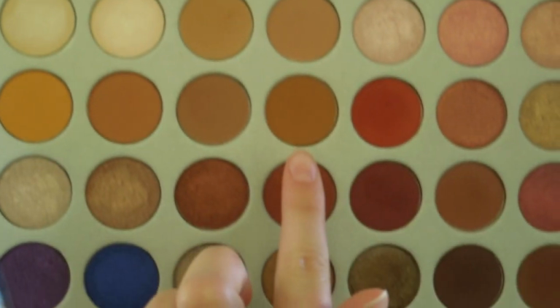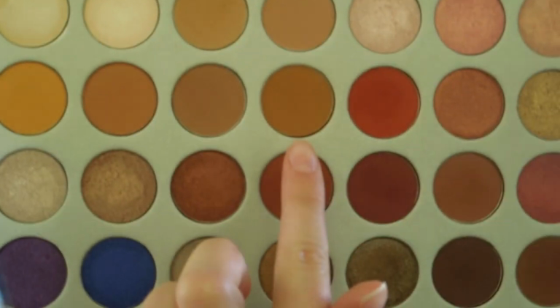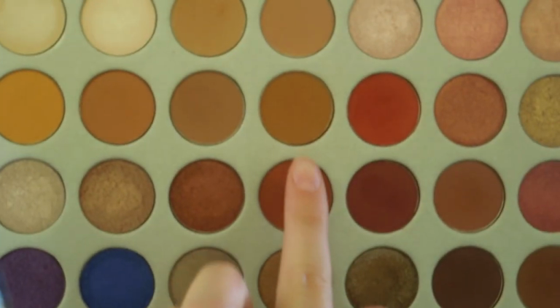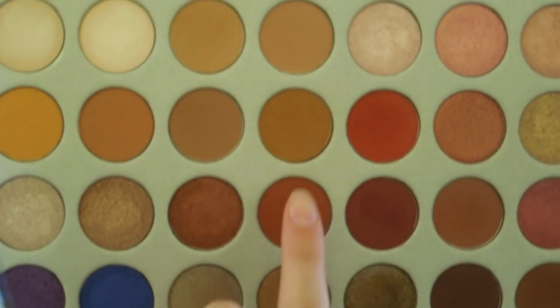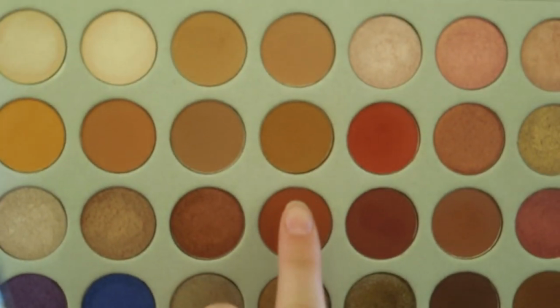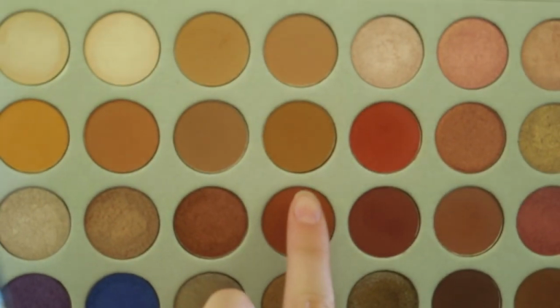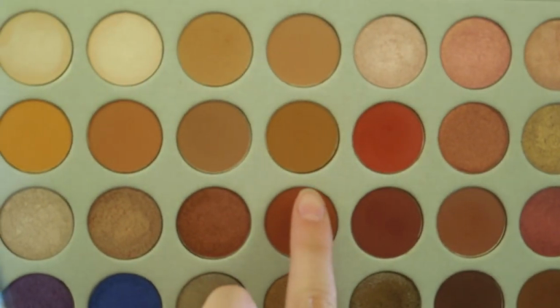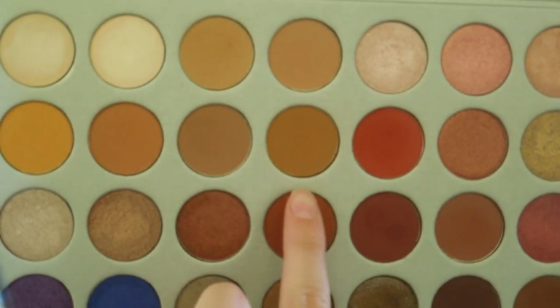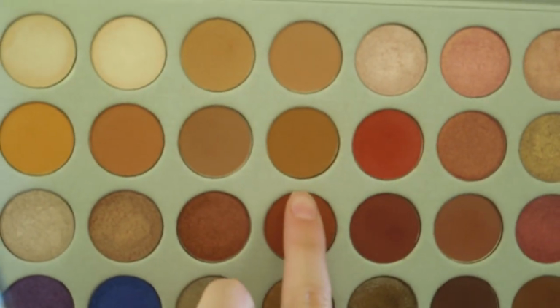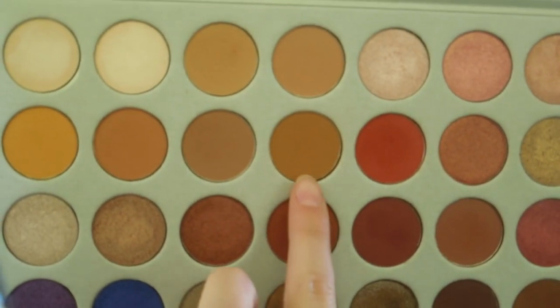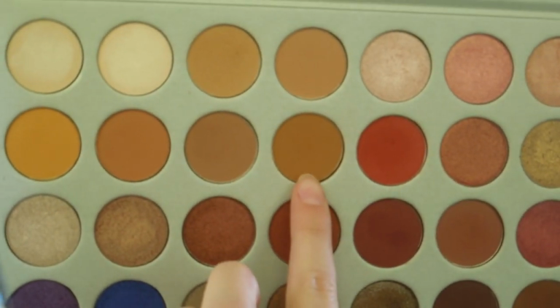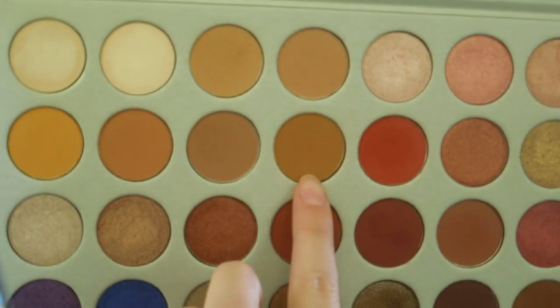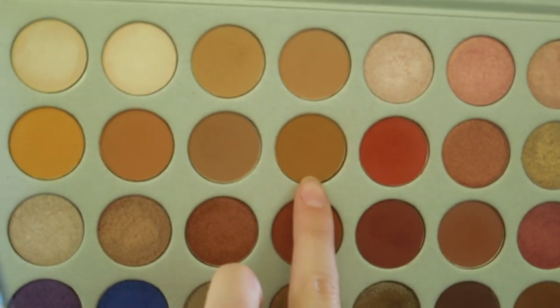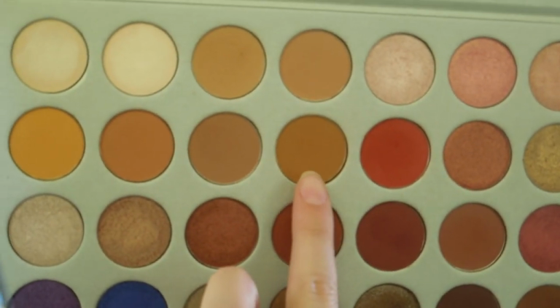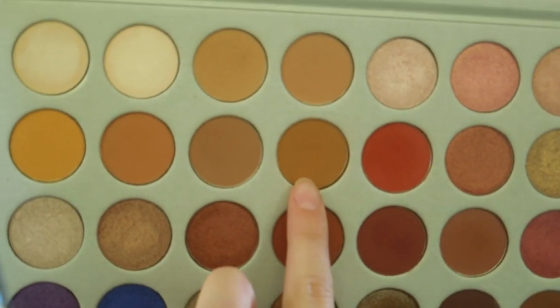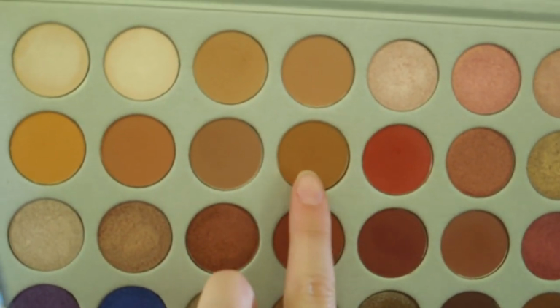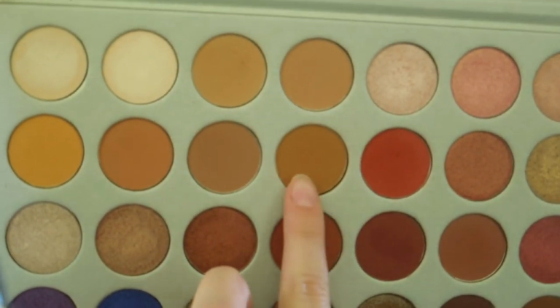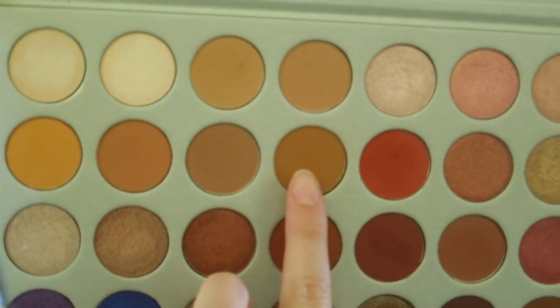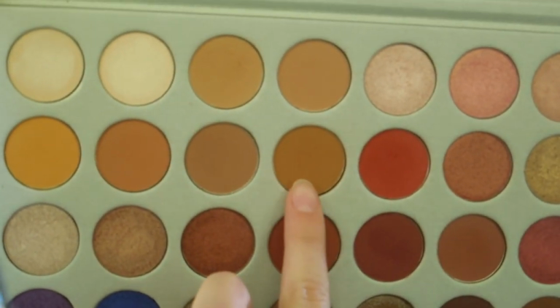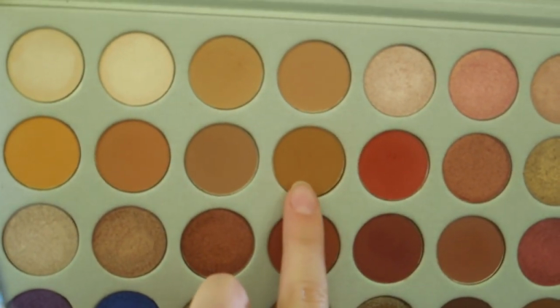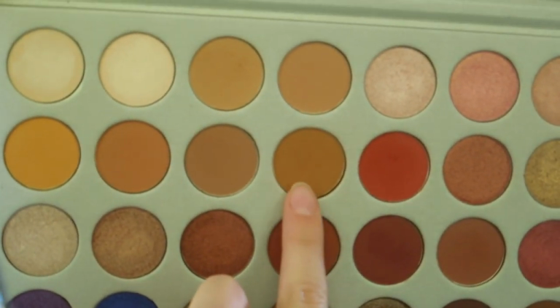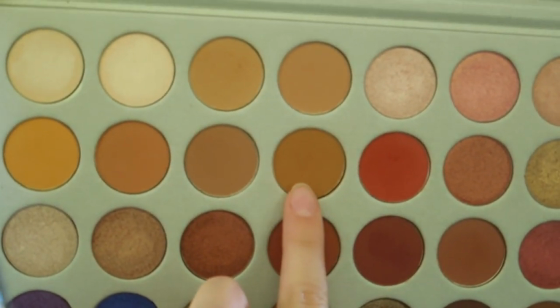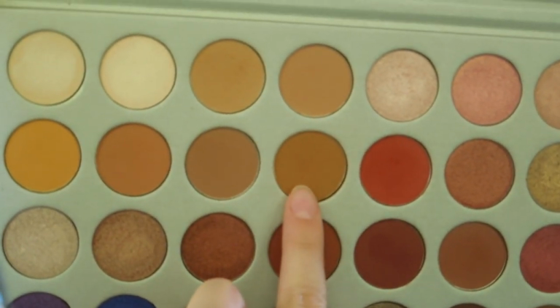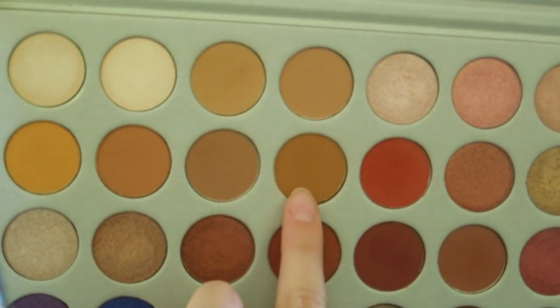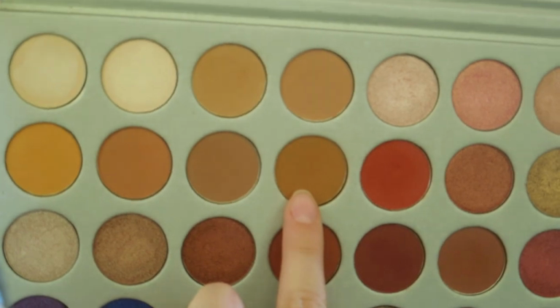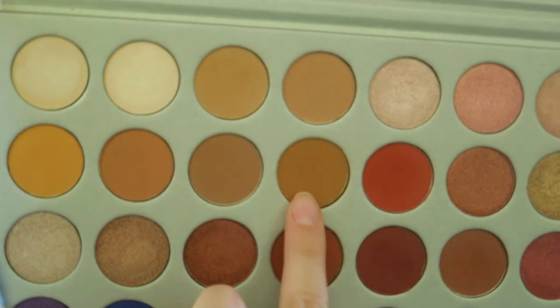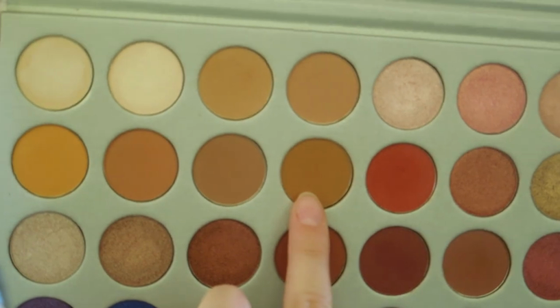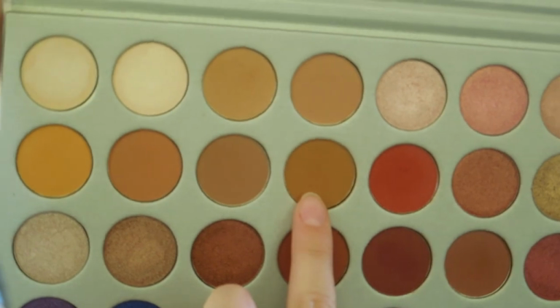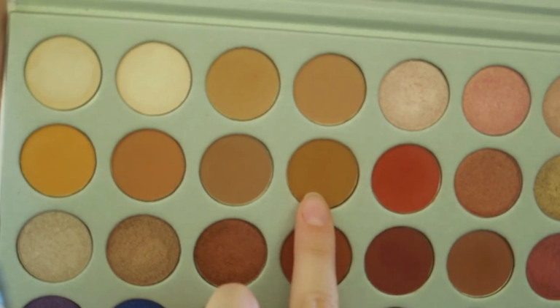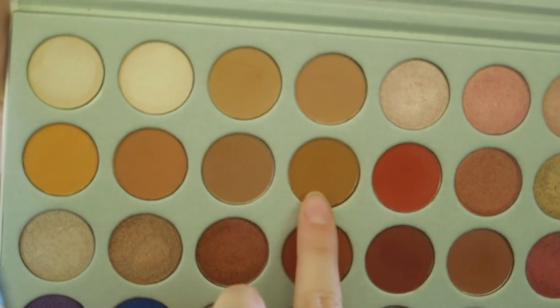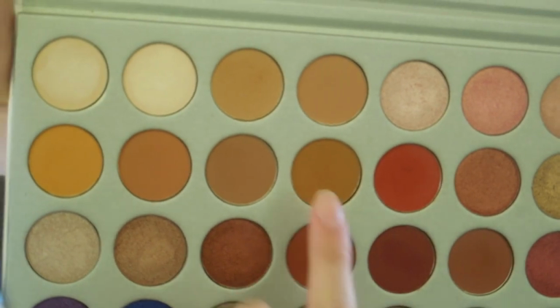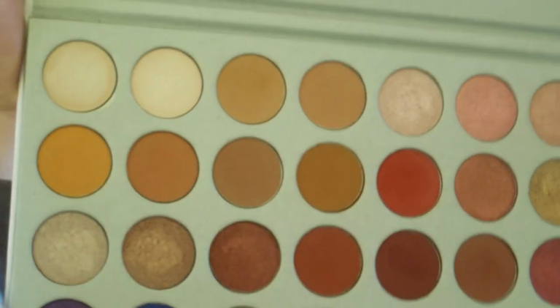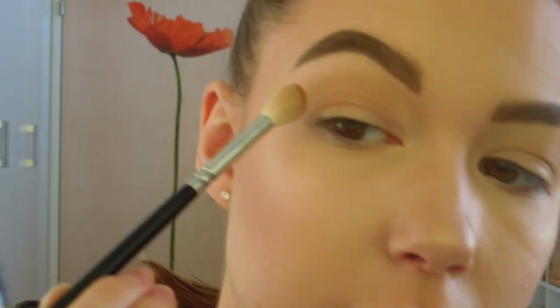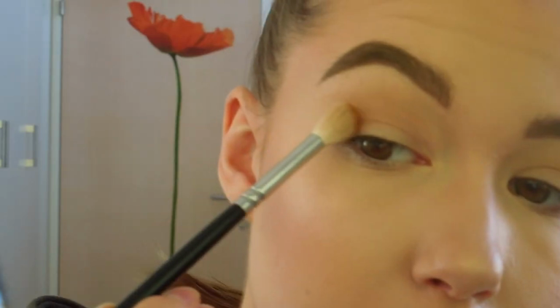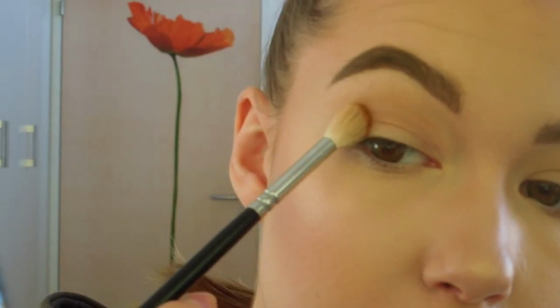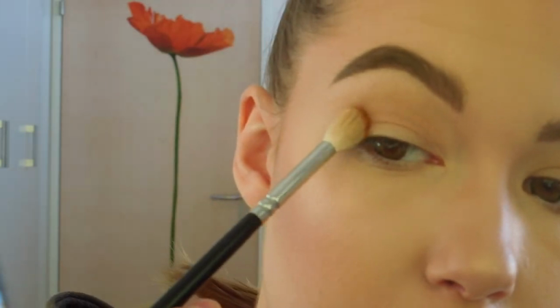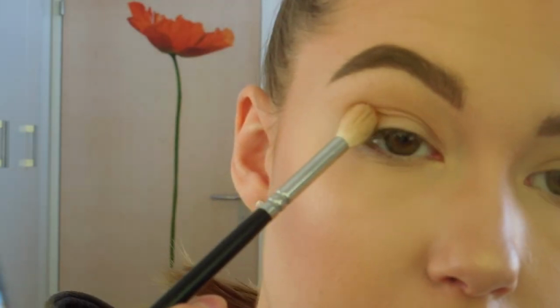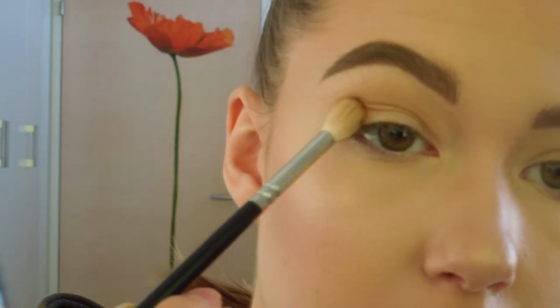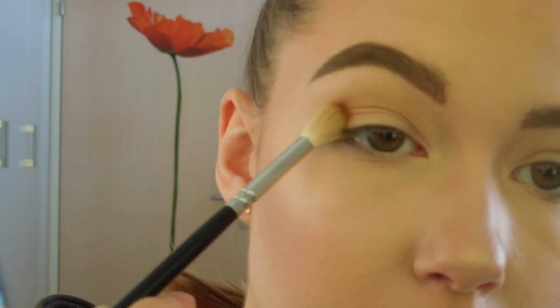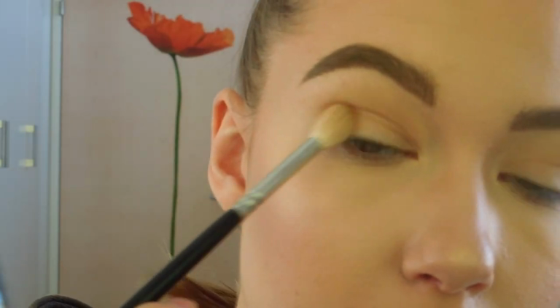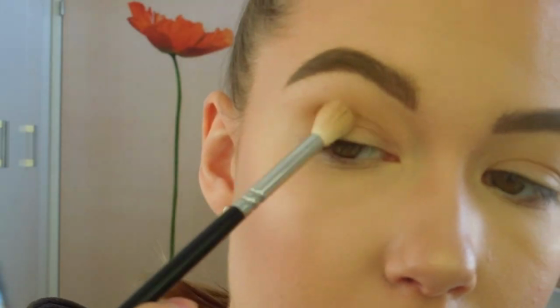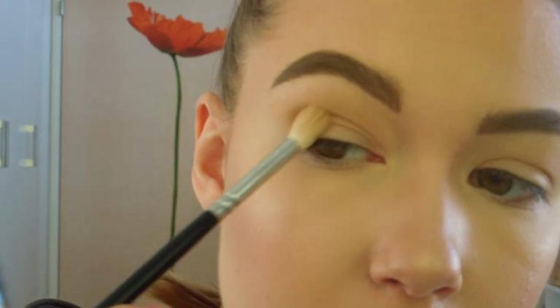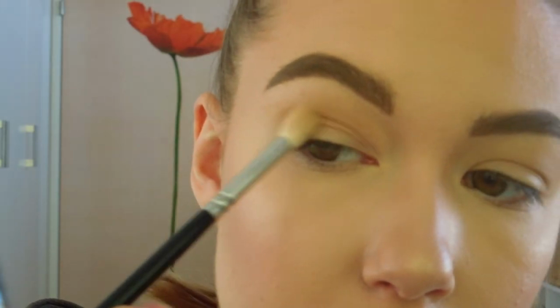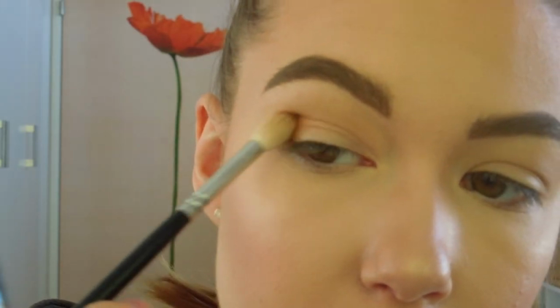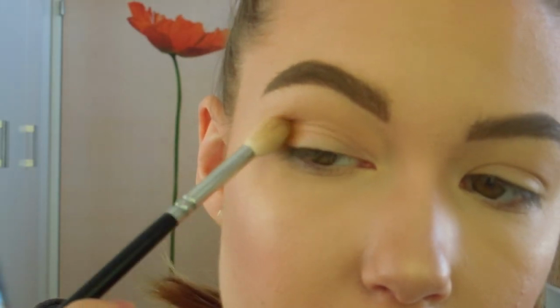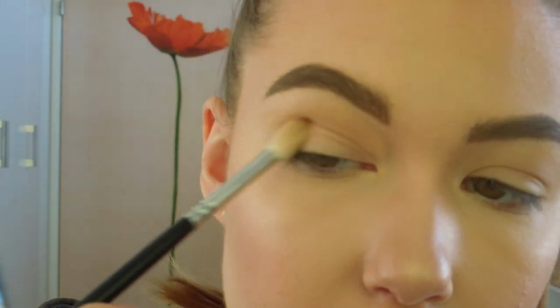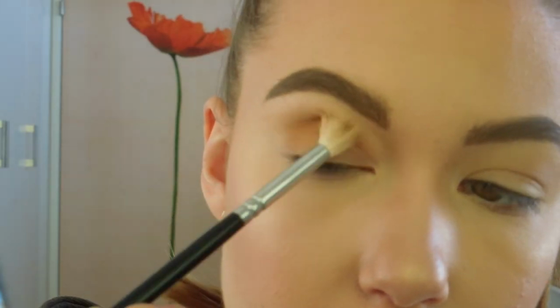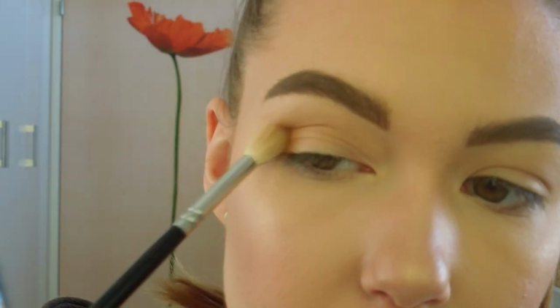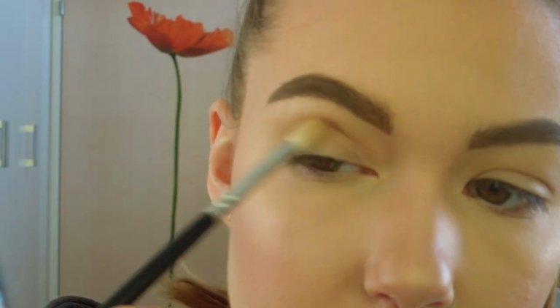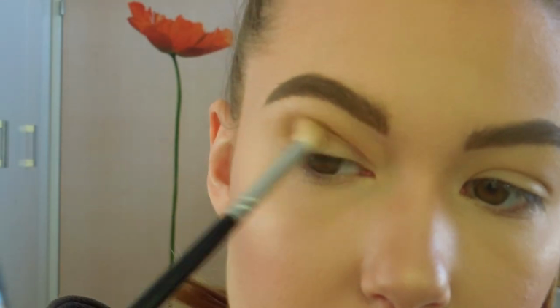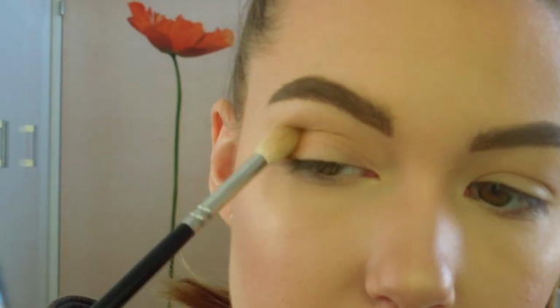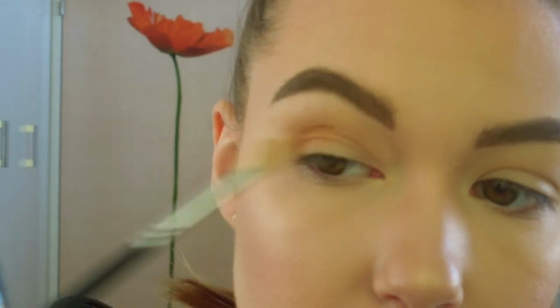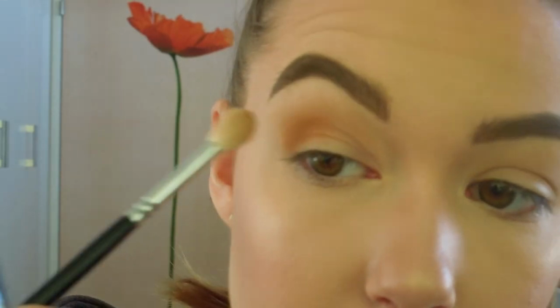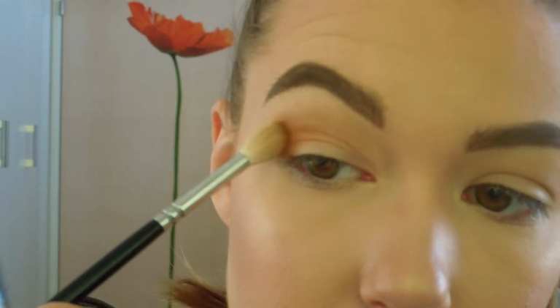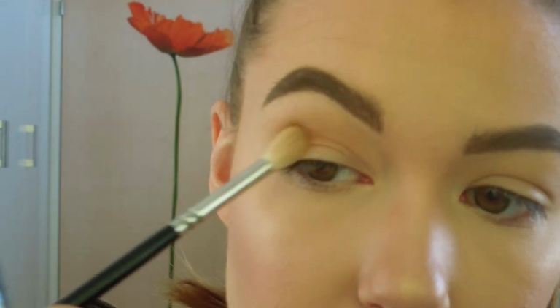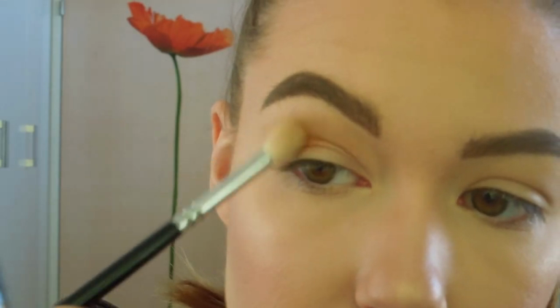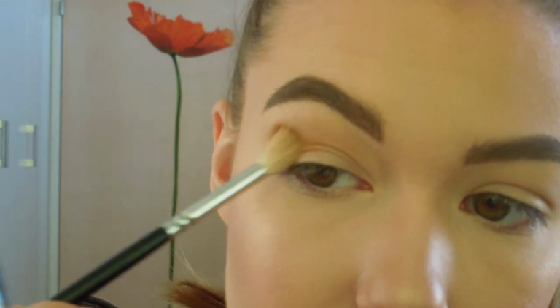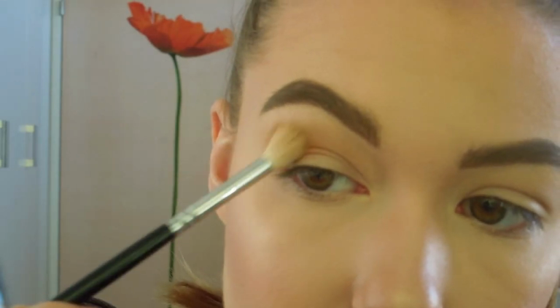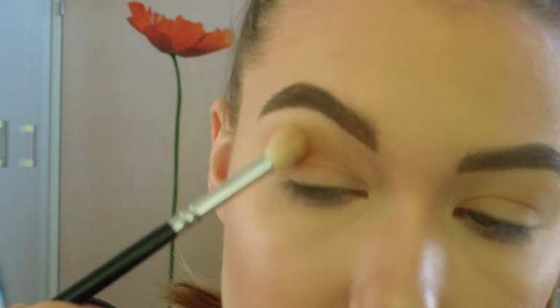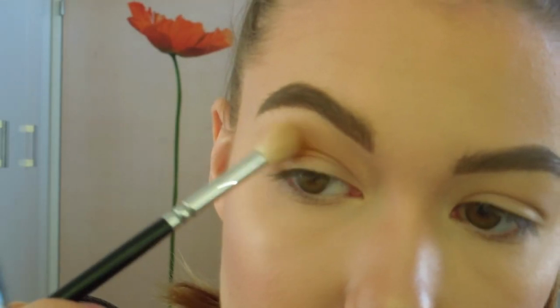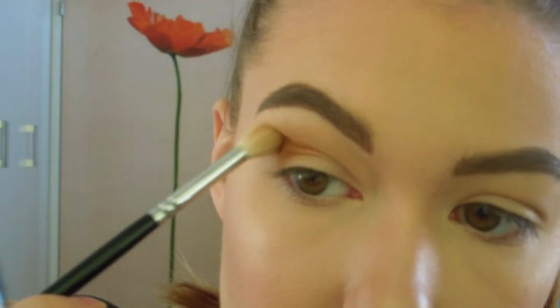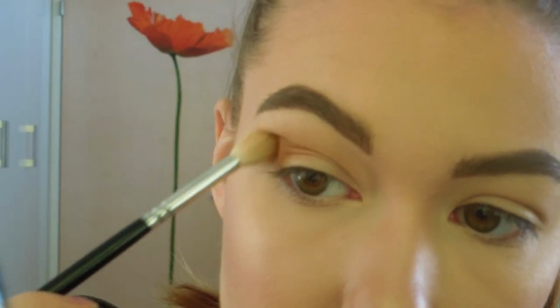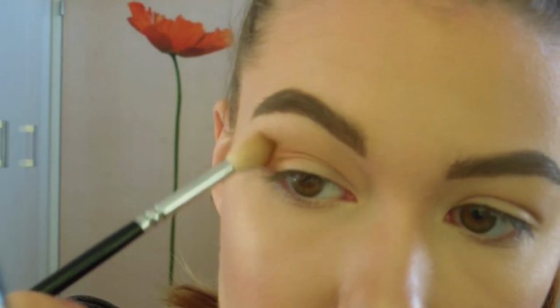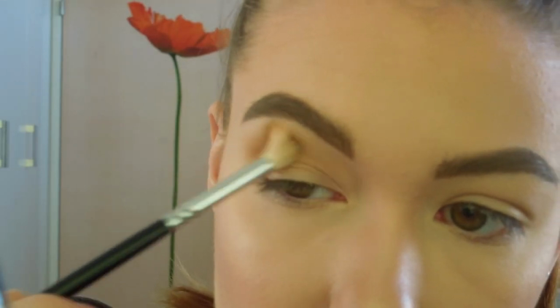The next shade is called Pukey and this is also going into my crease but a little bit lower.